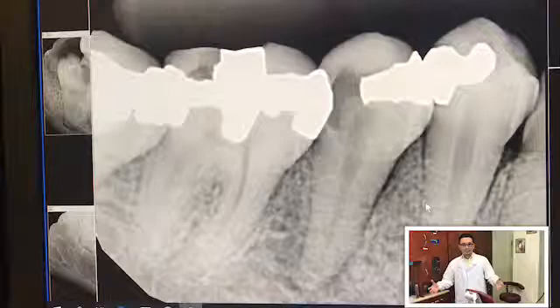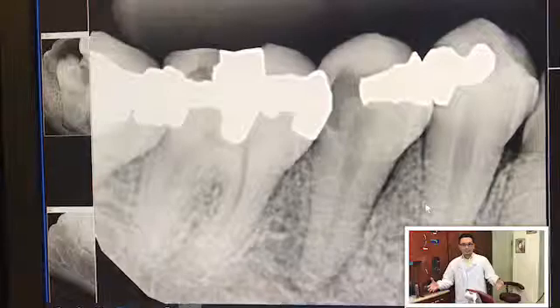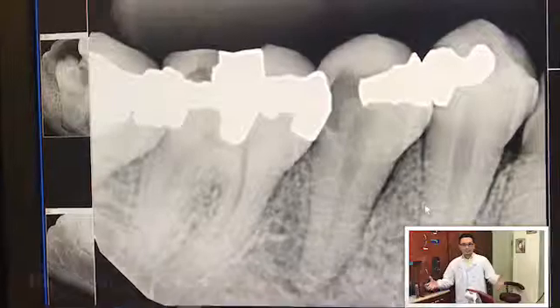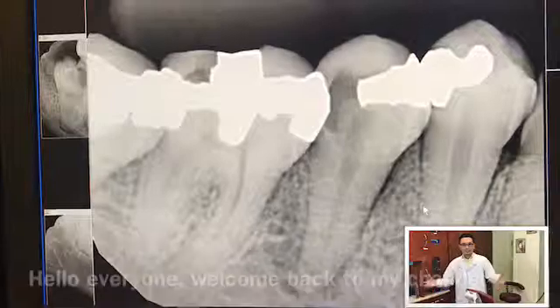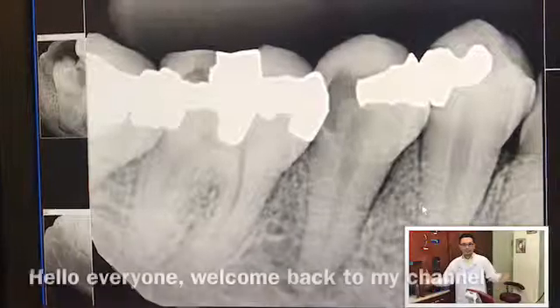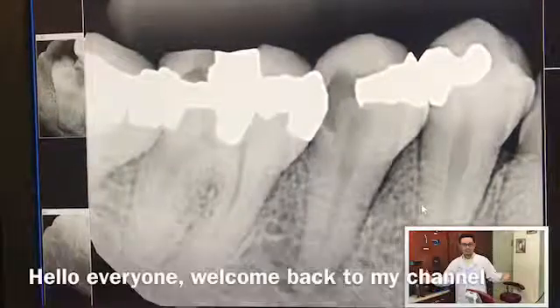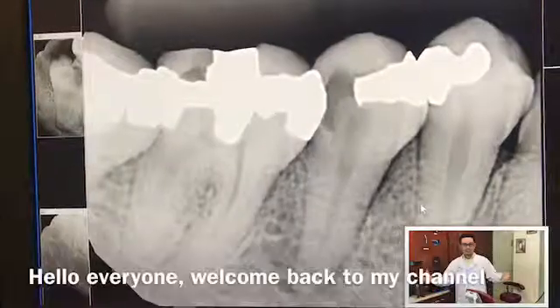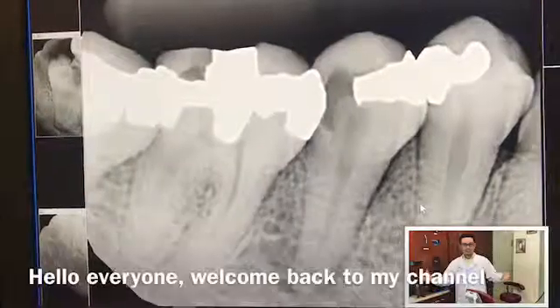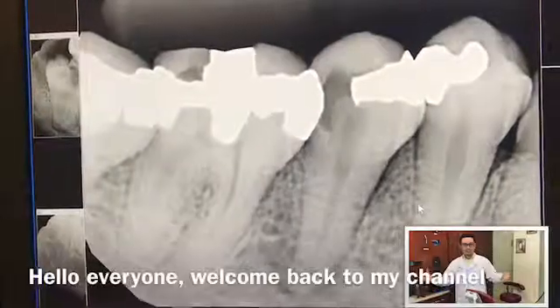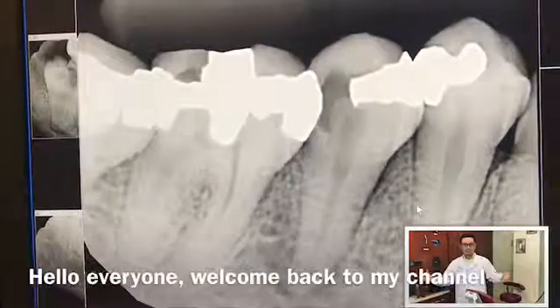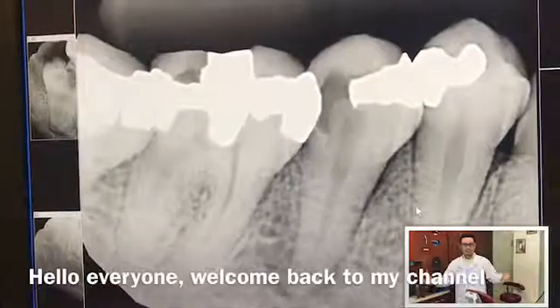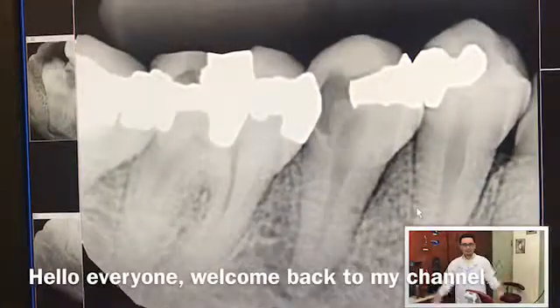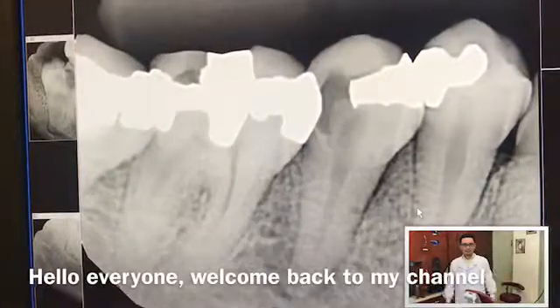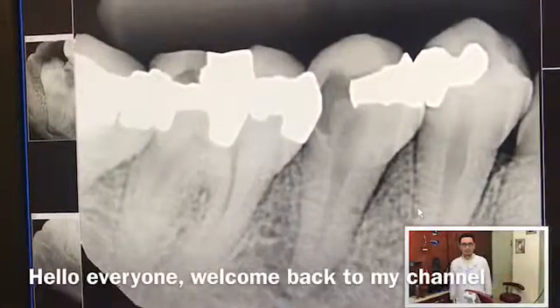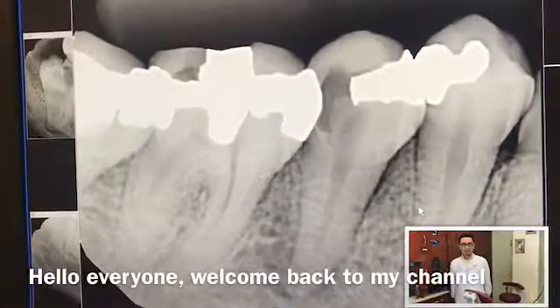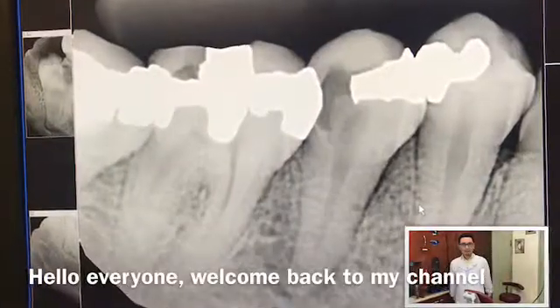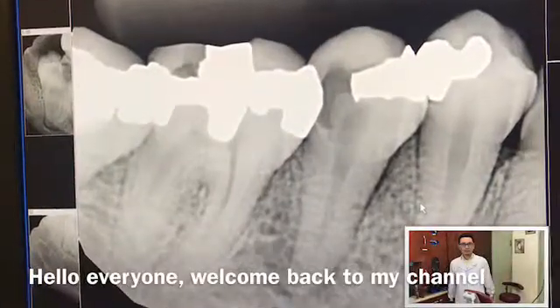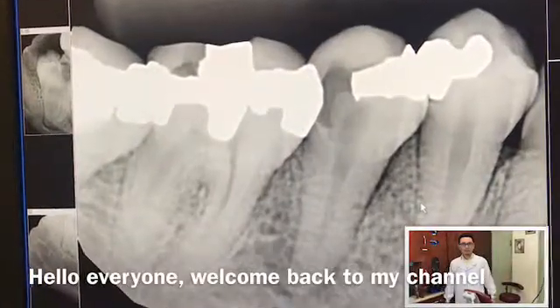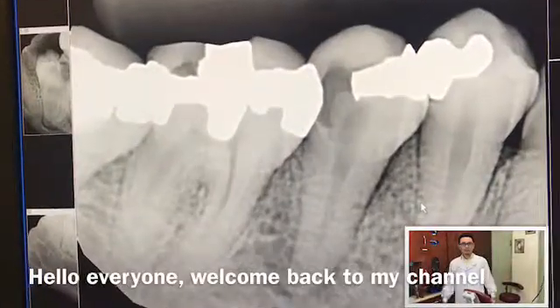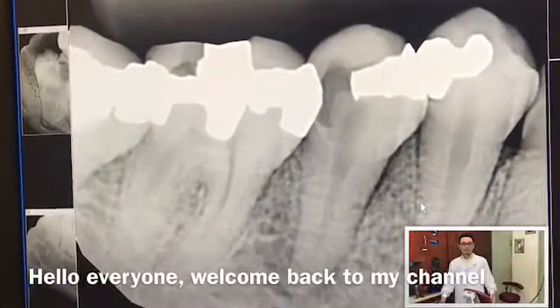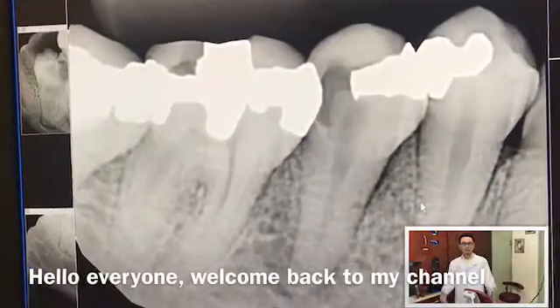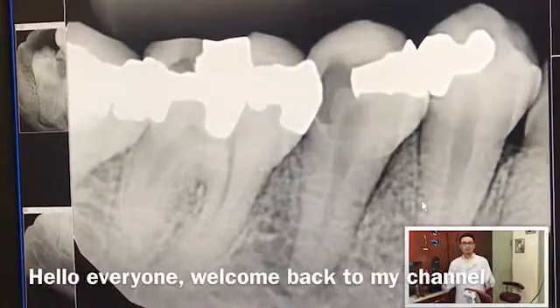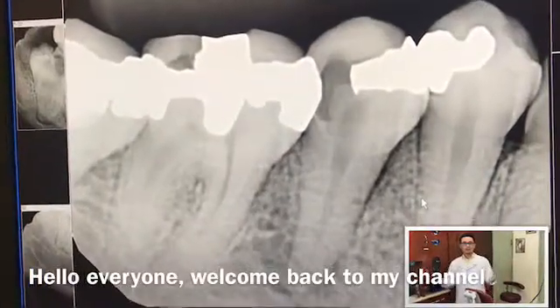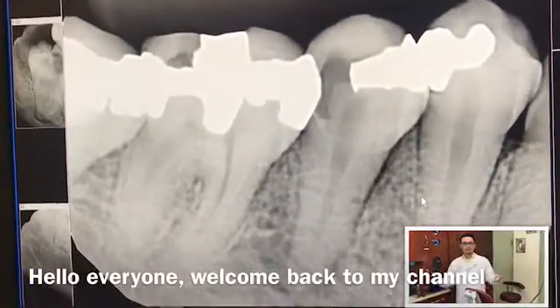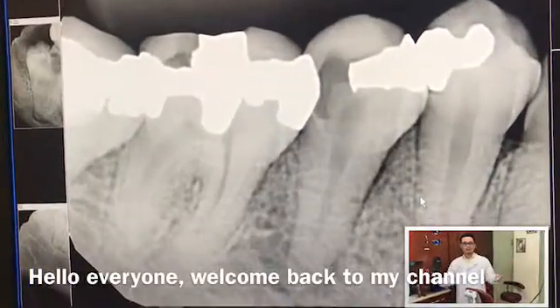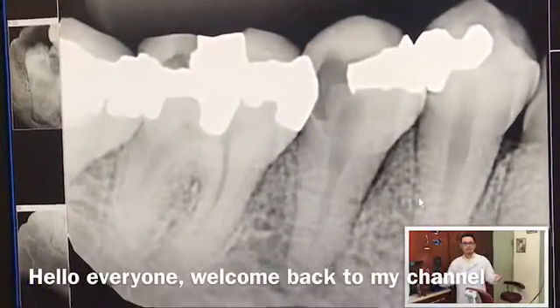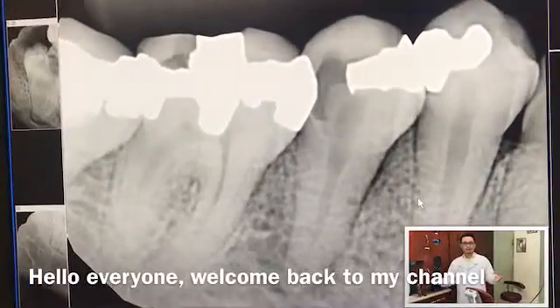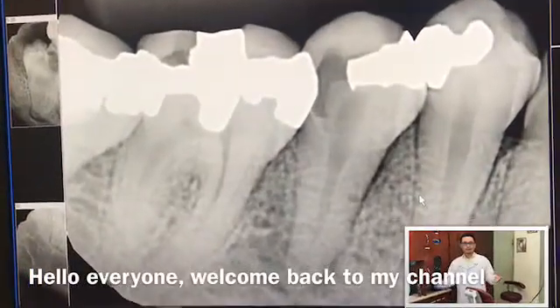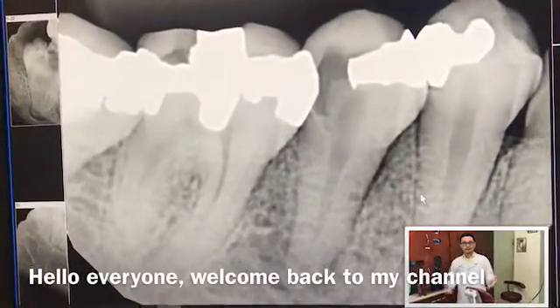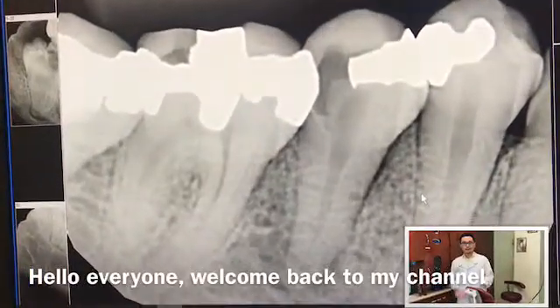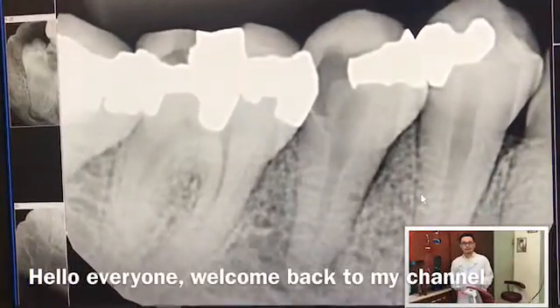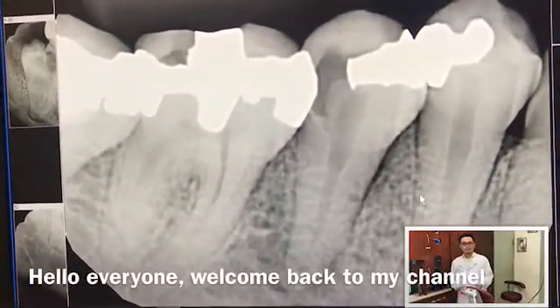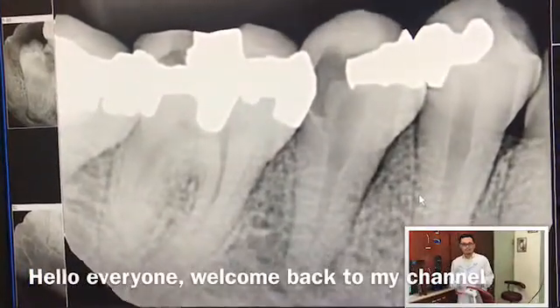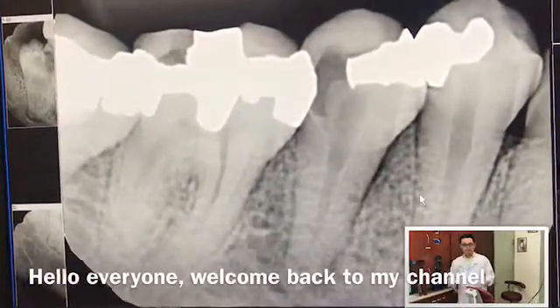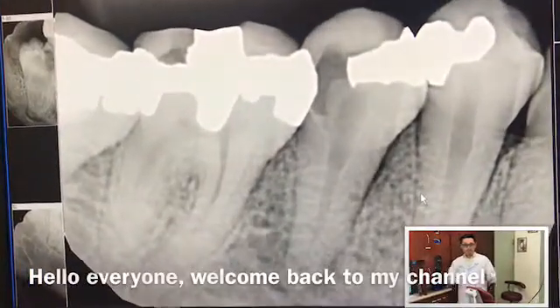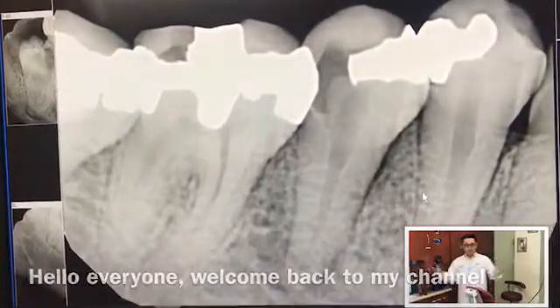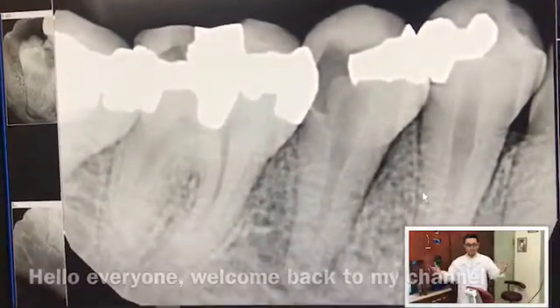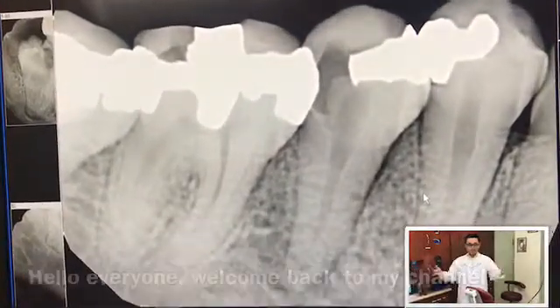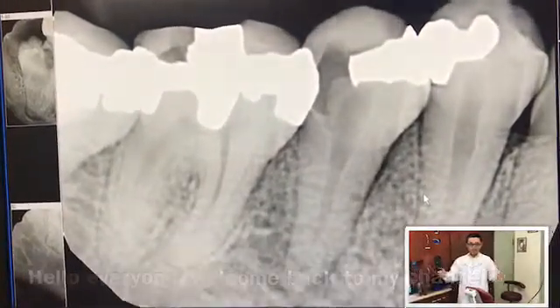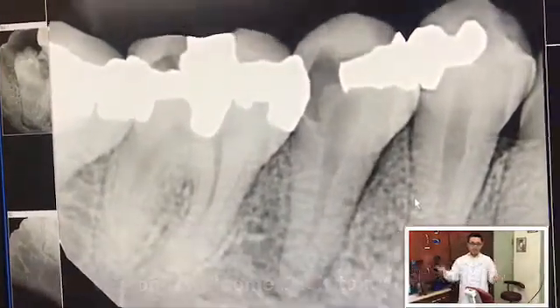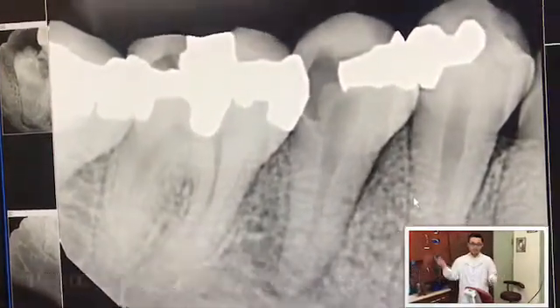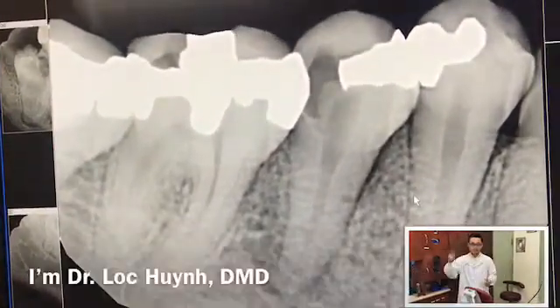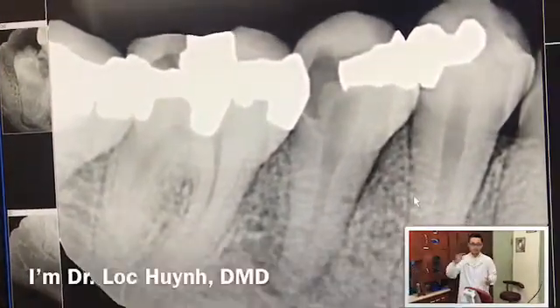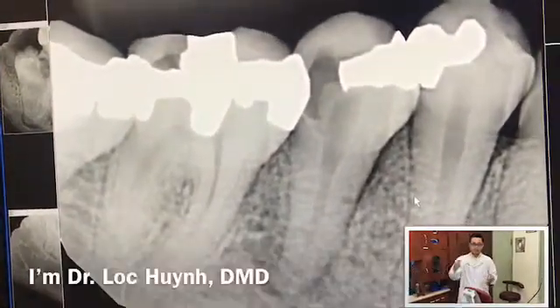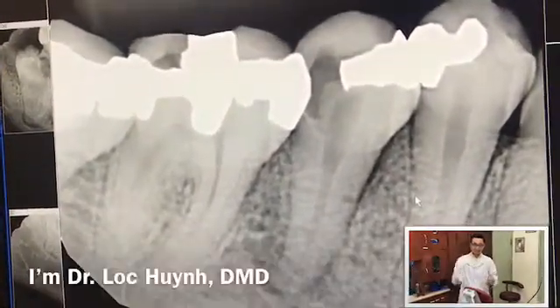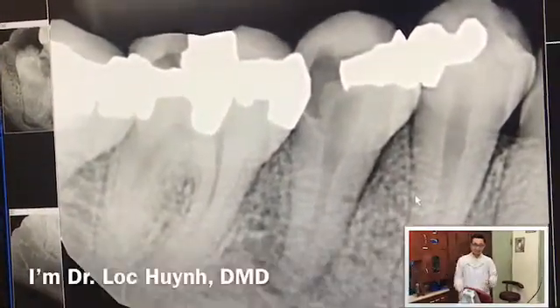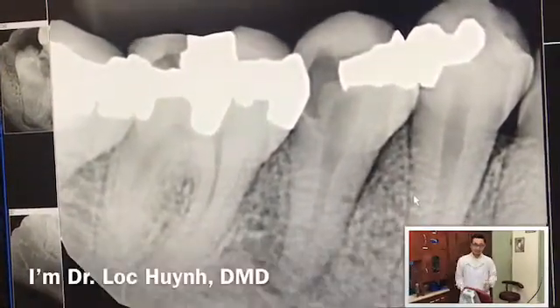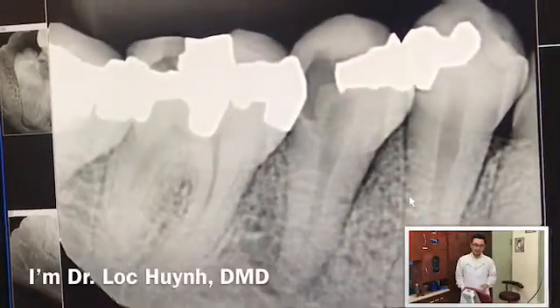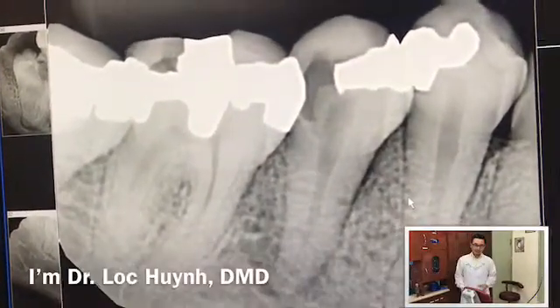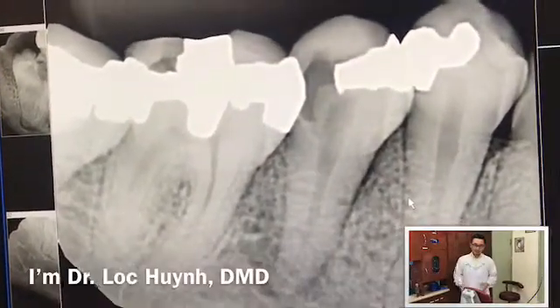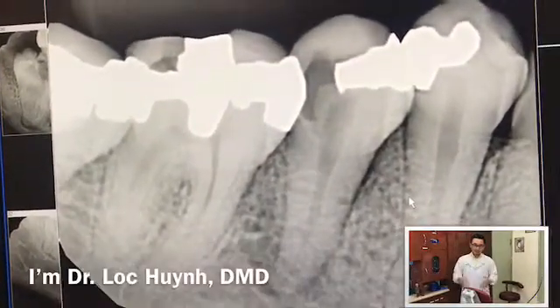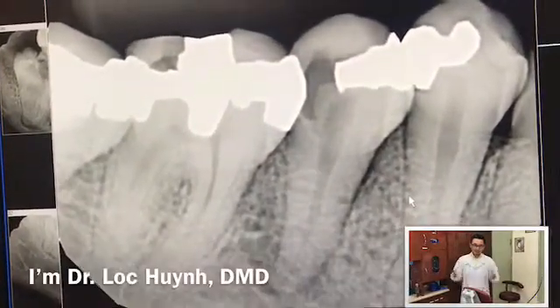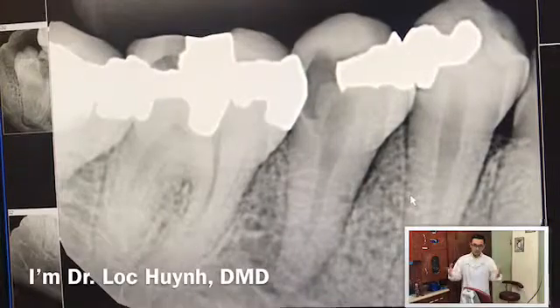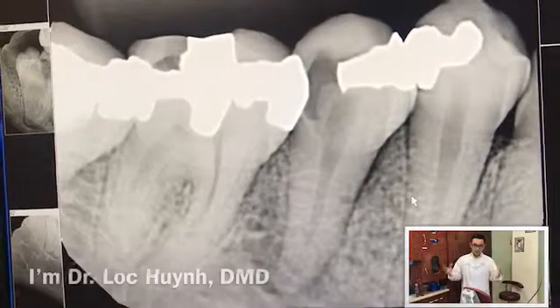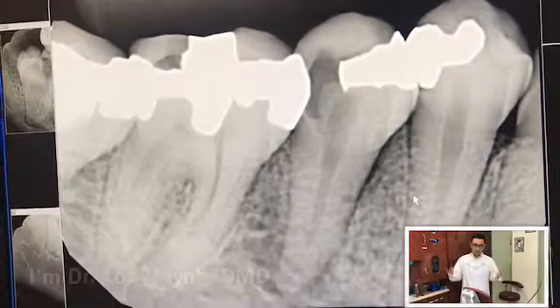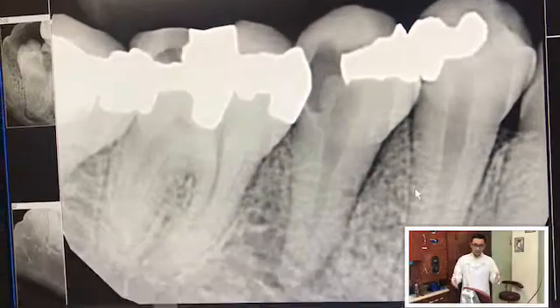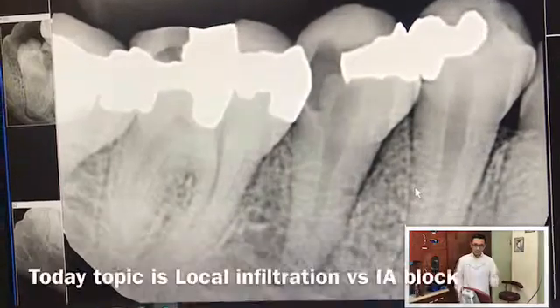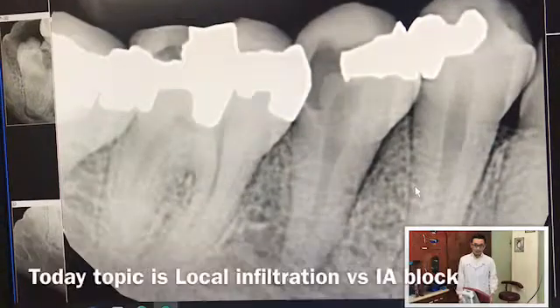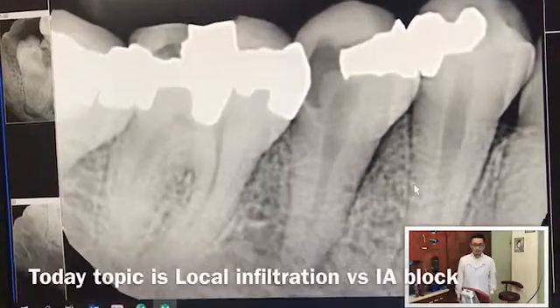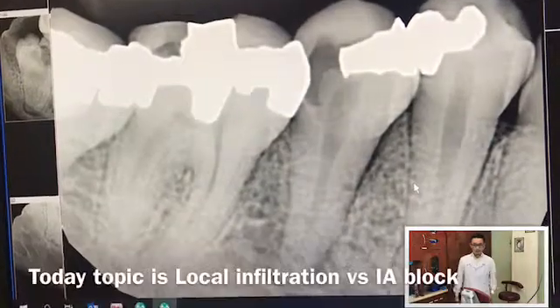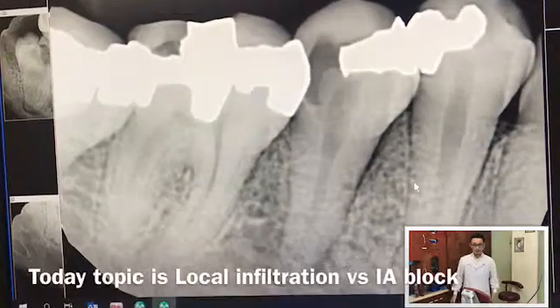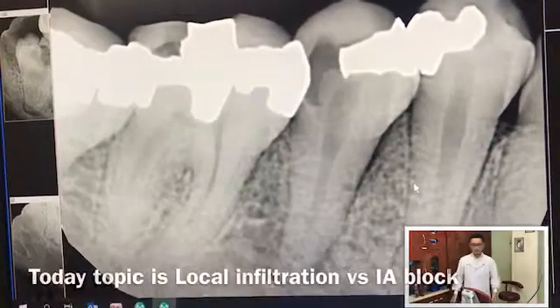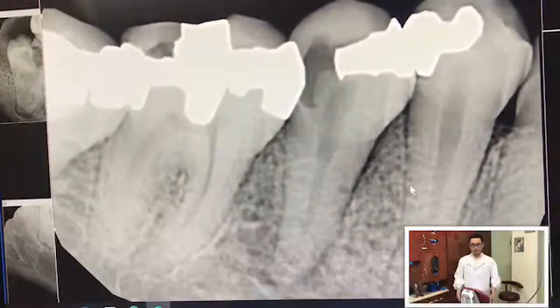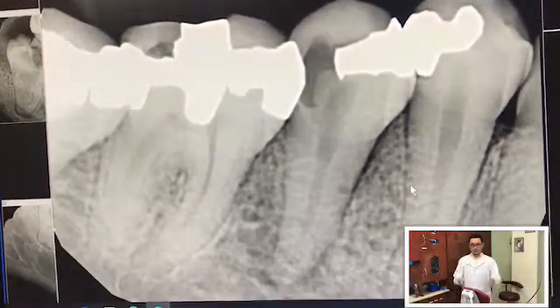Hello everyone, welcome back to my channel. I would like to present to you a case today, tube number 29.